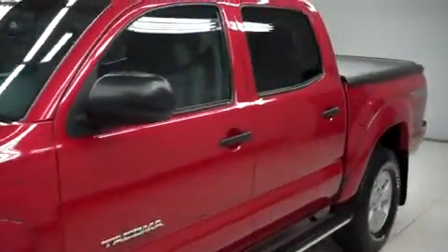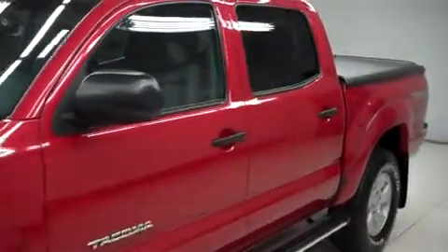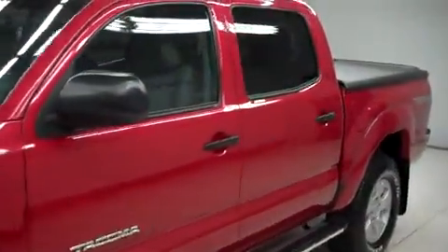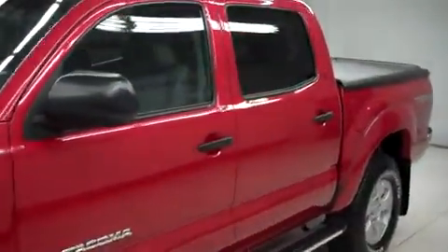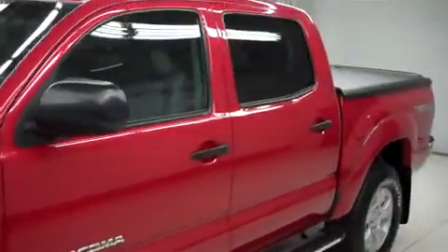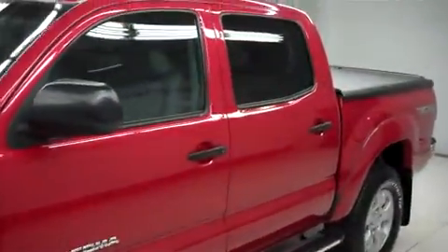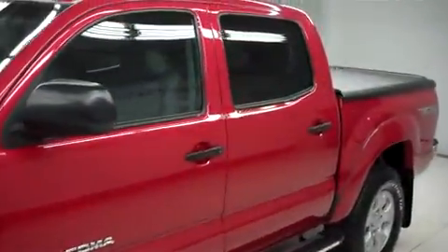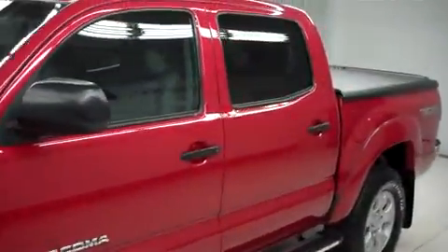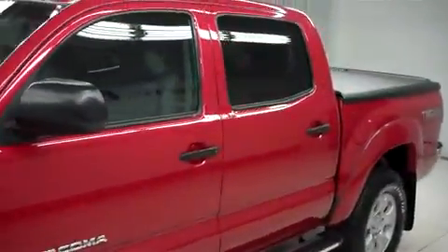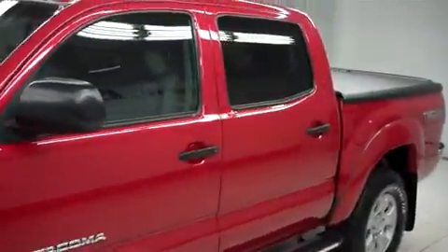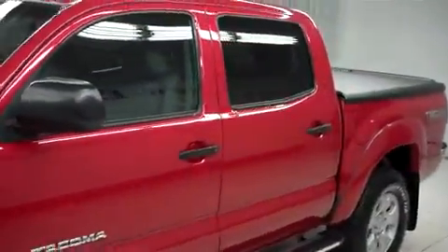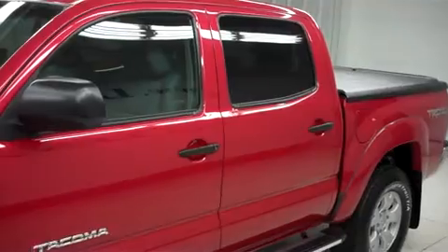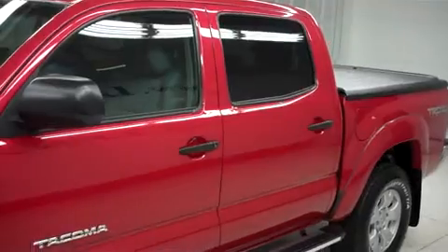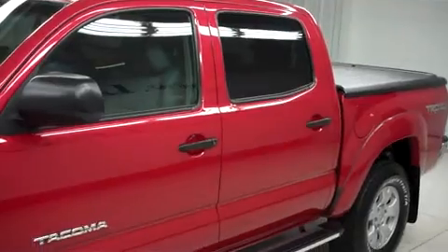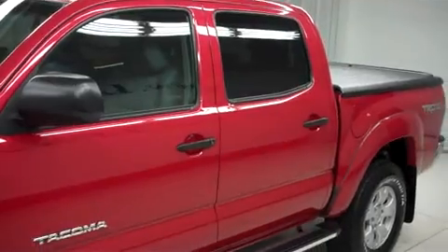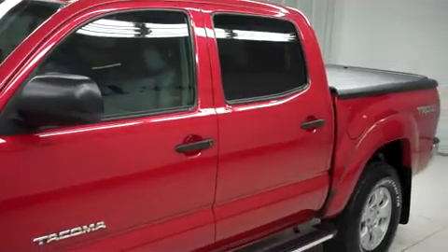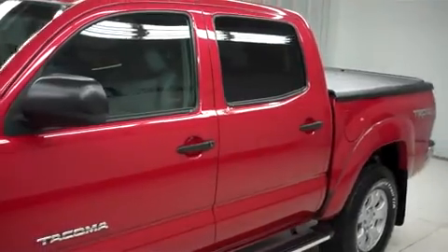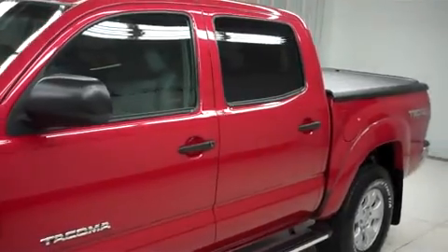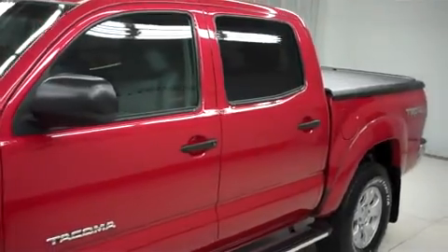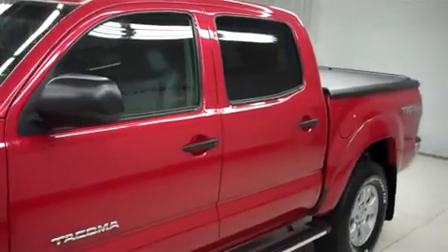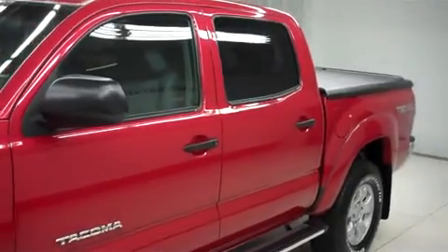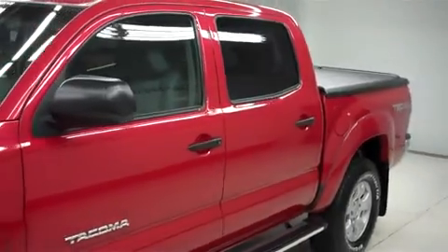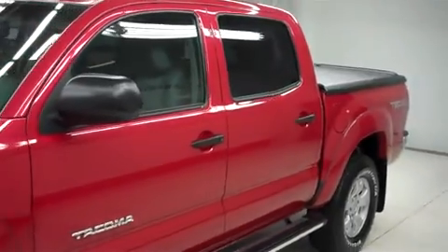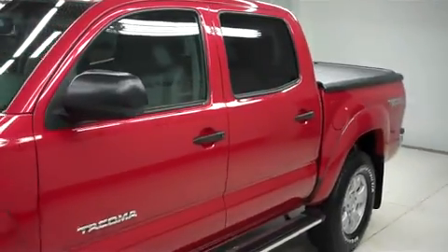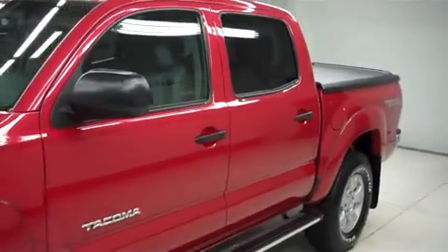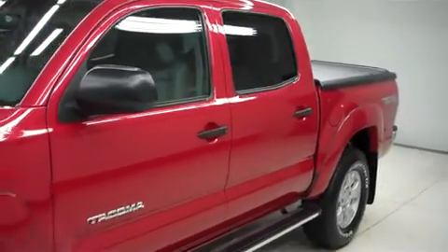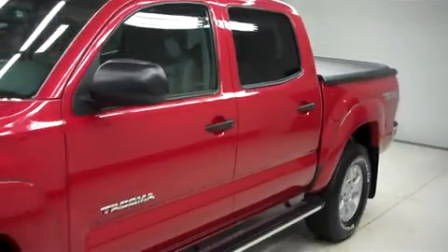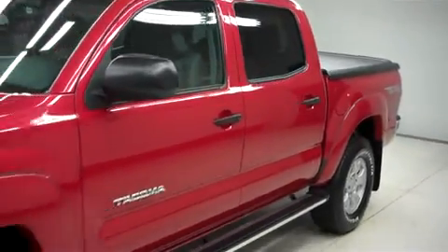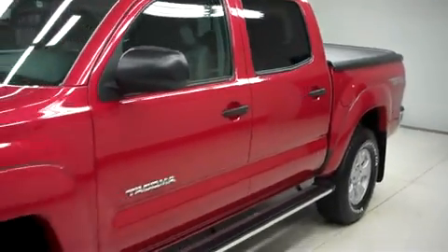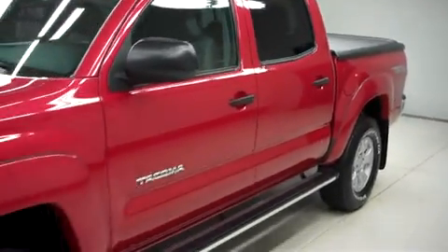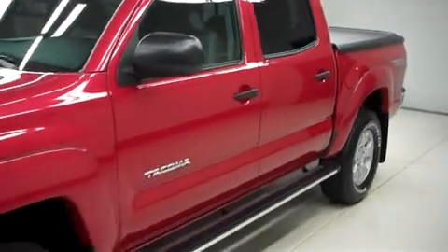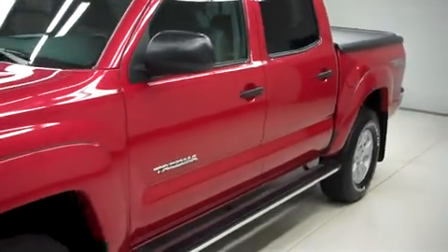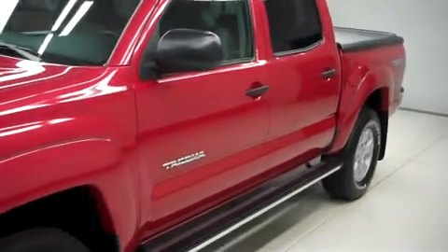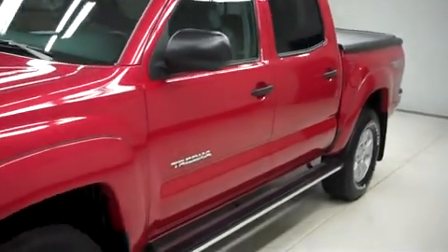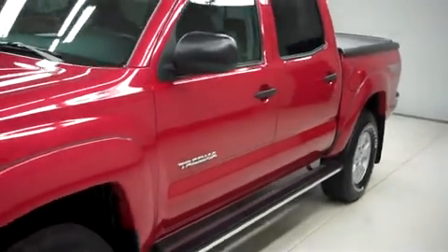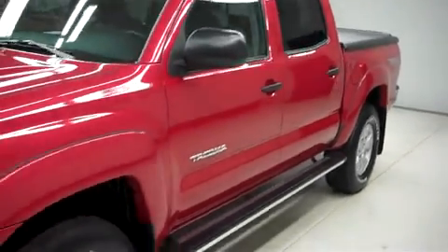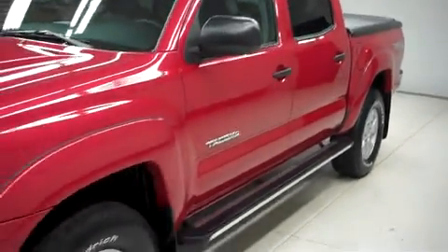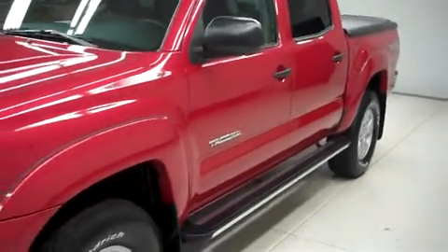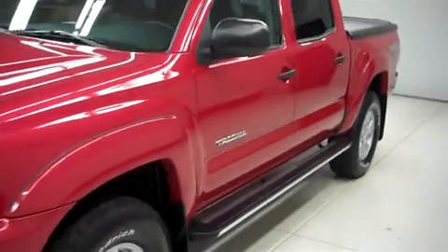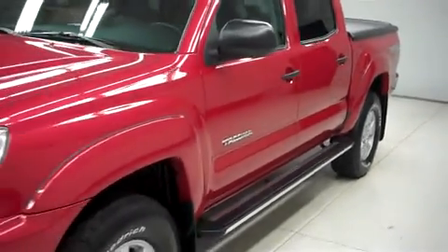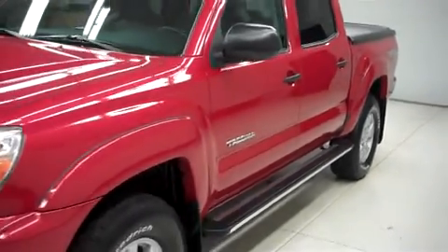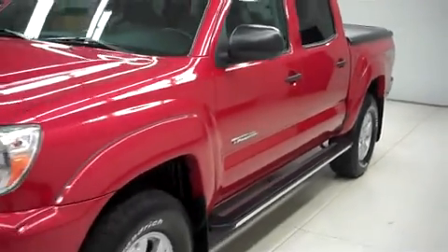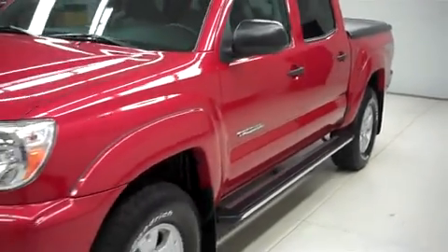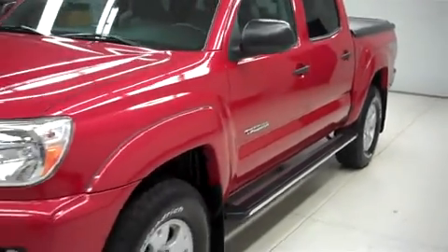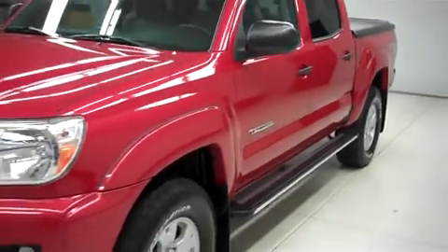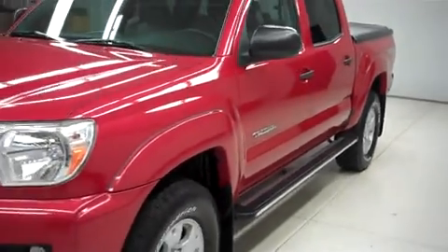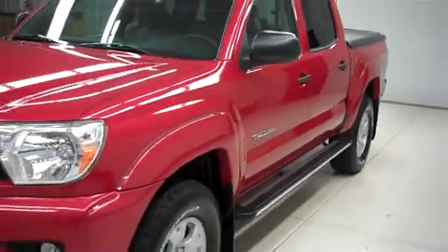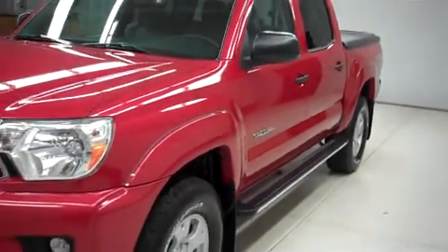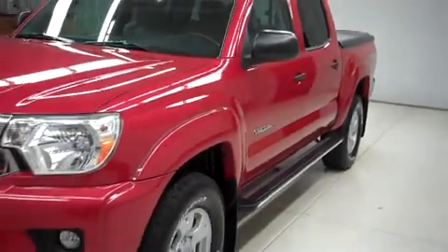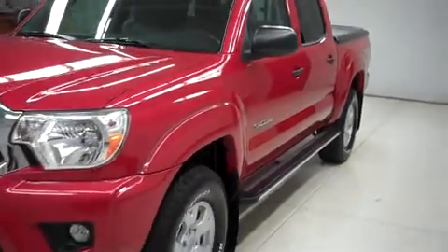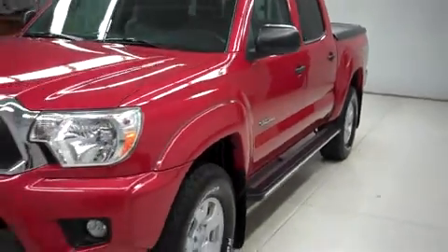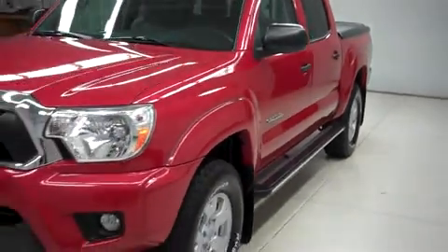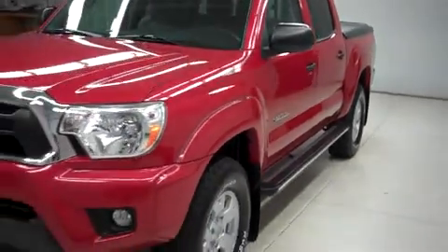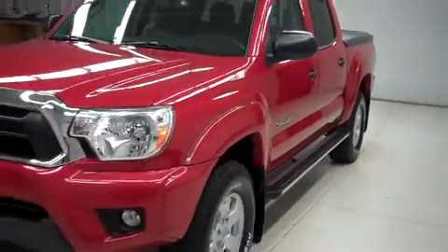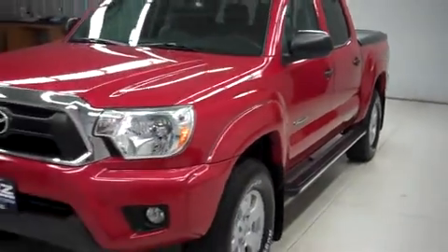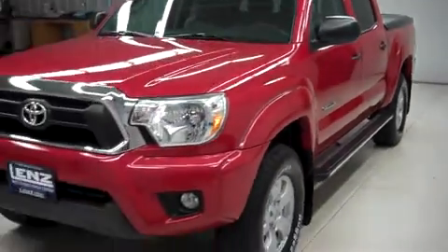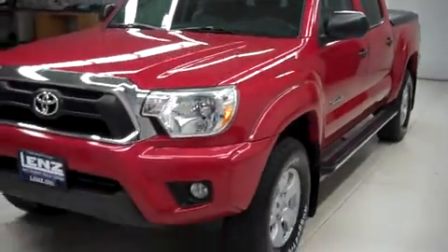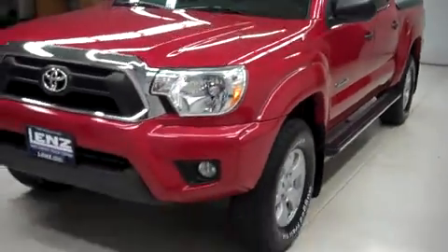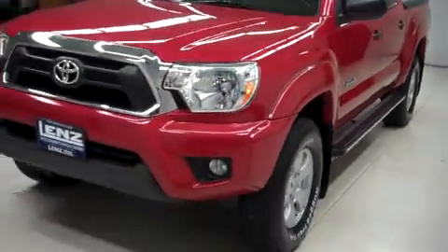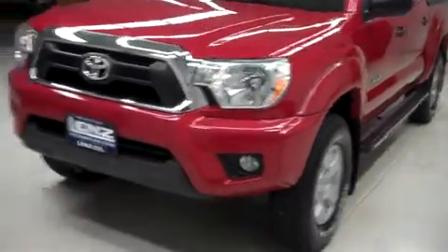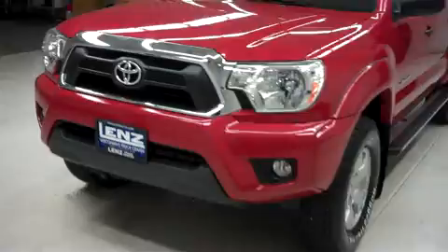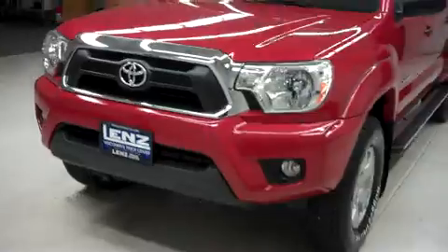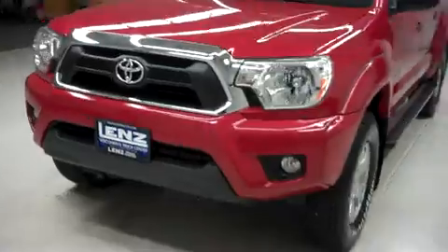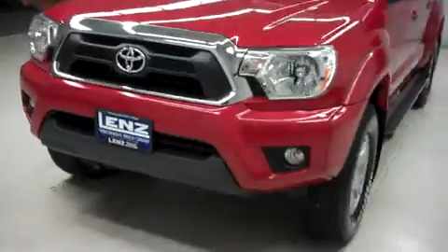This vehicle is a double cab, short box, with four wheel drive and the TRD off road package. It has 6,000 miles on the 4 liter motor.